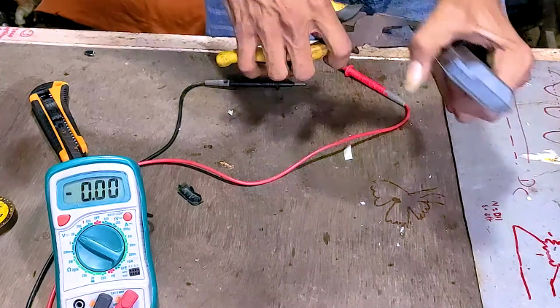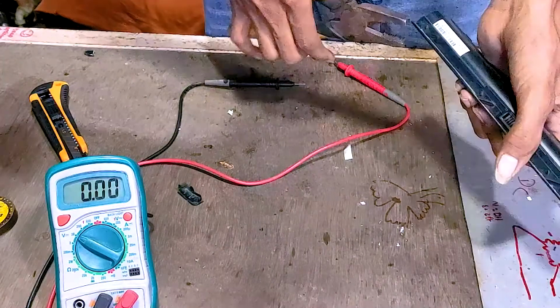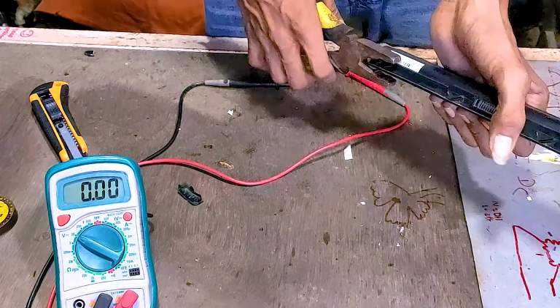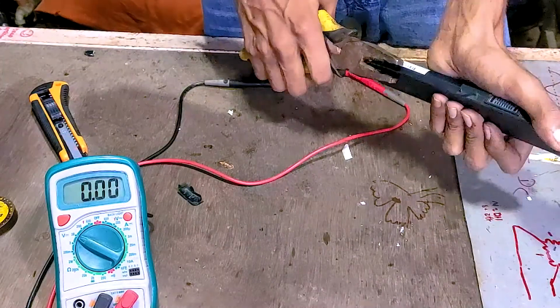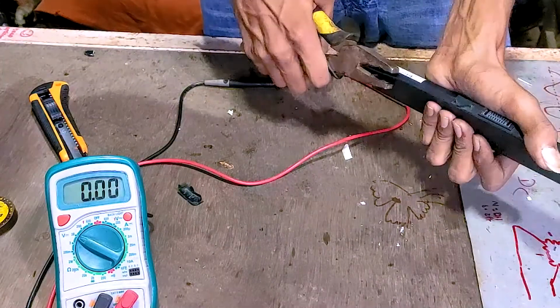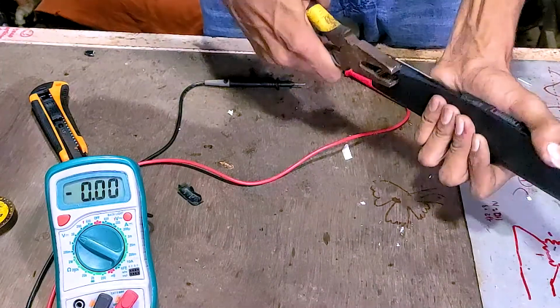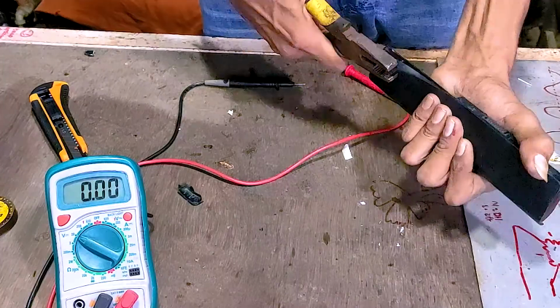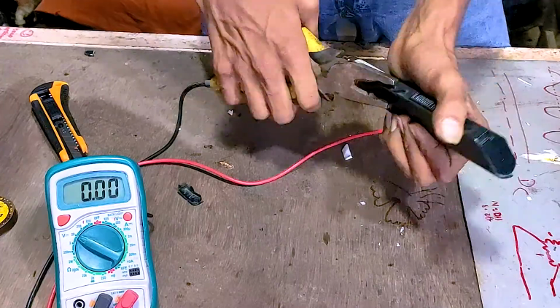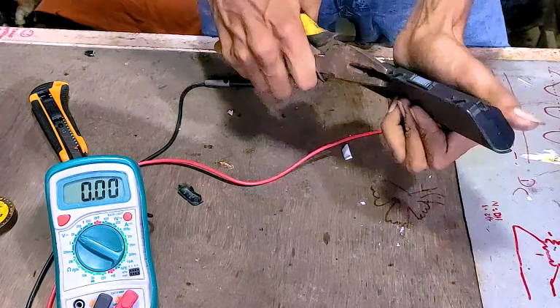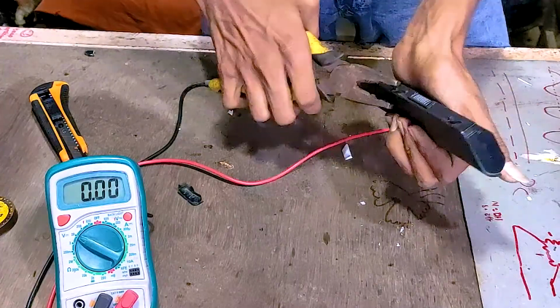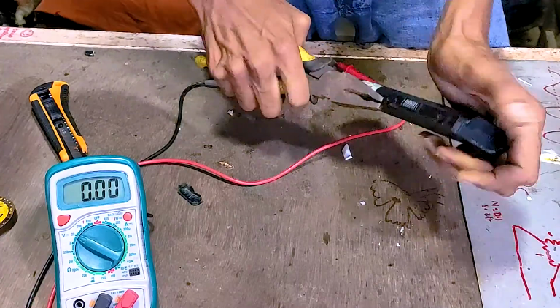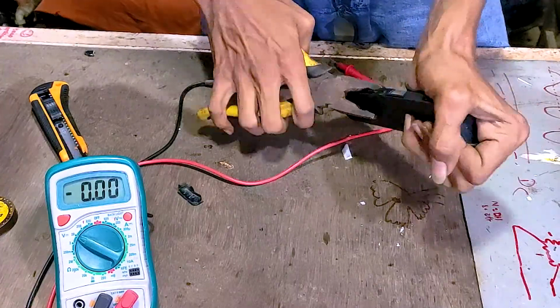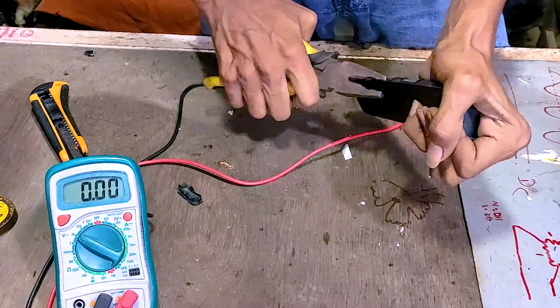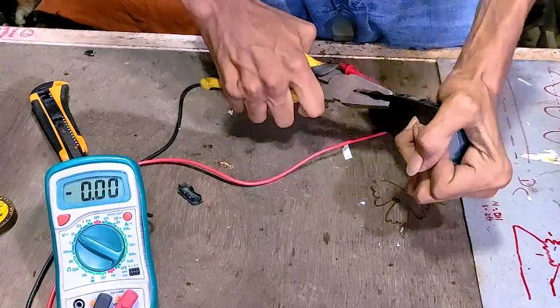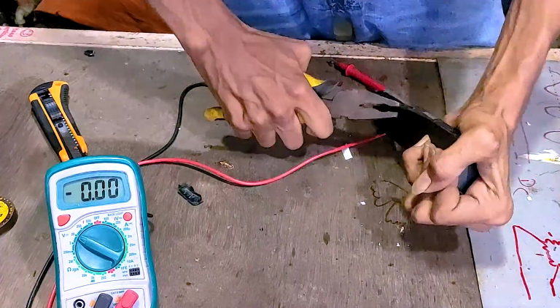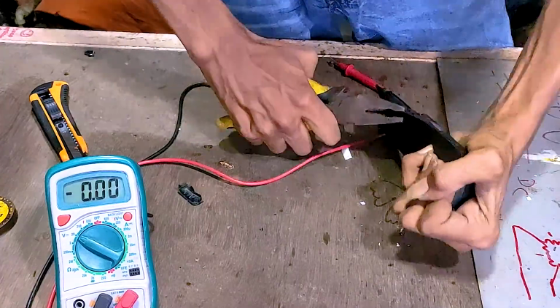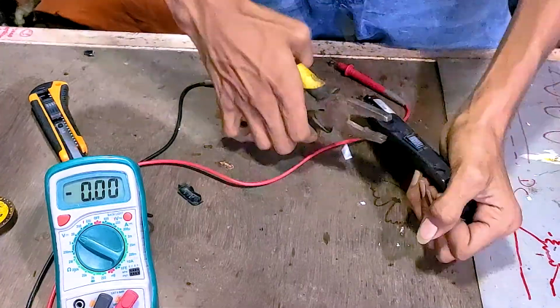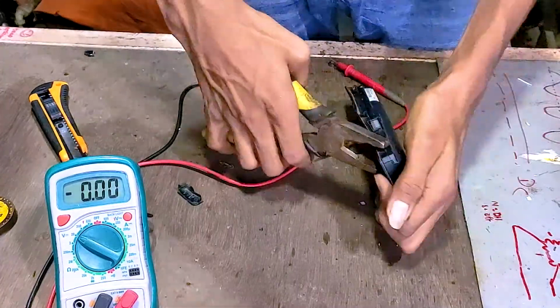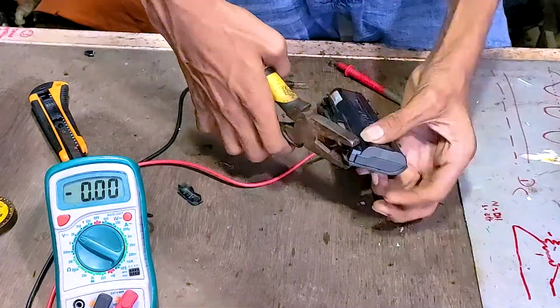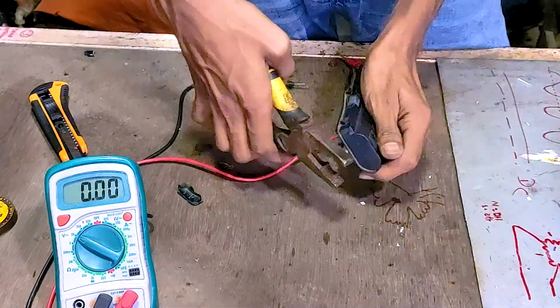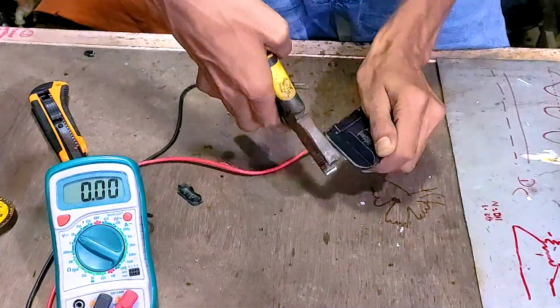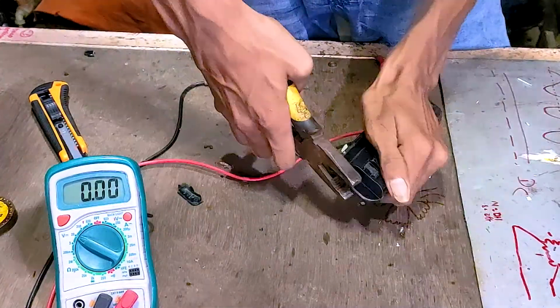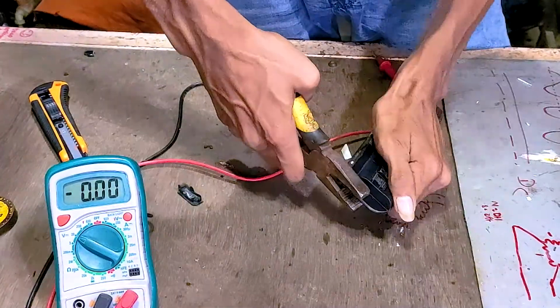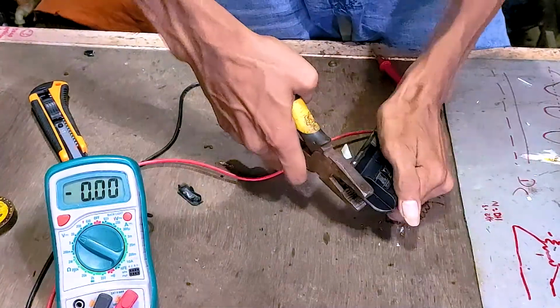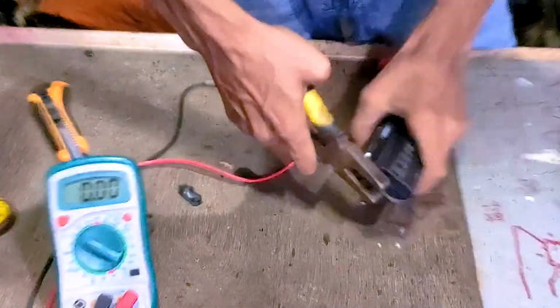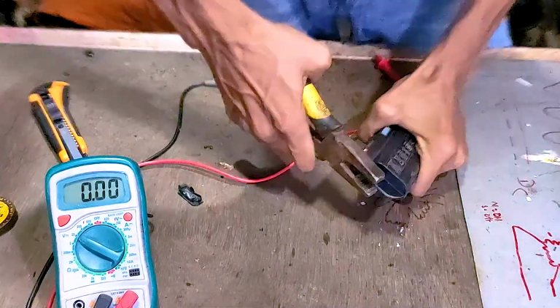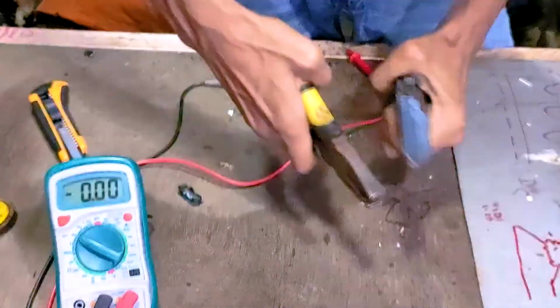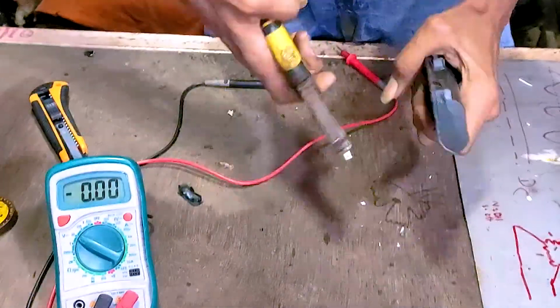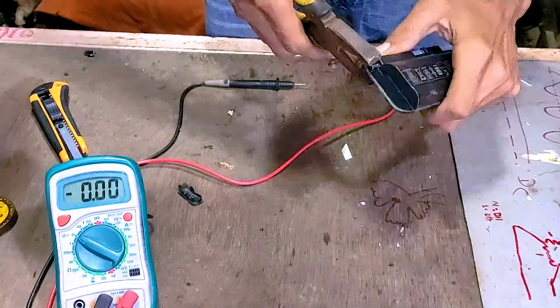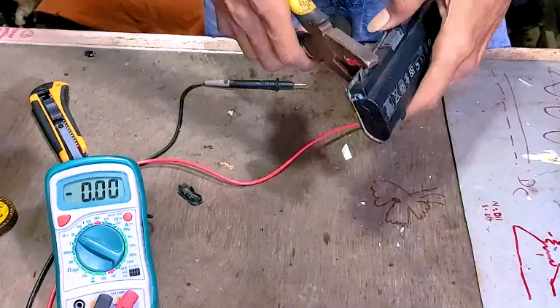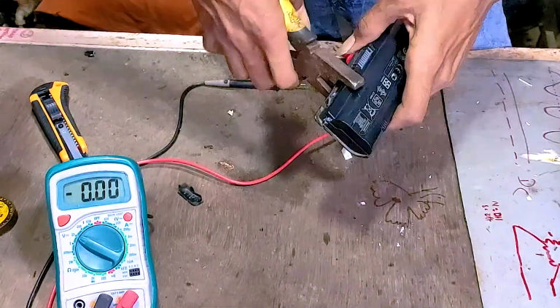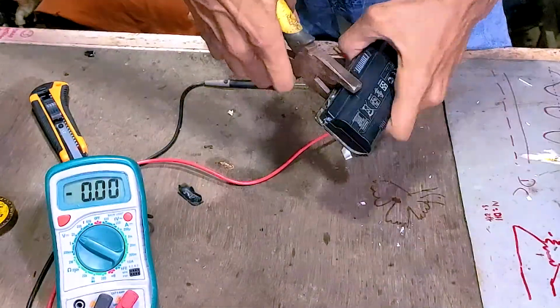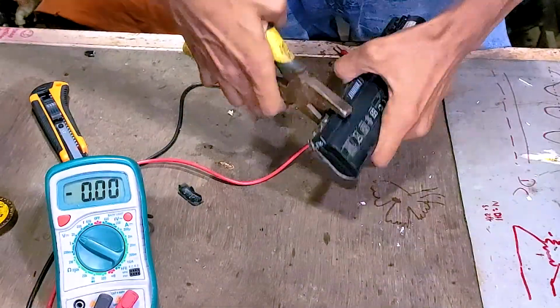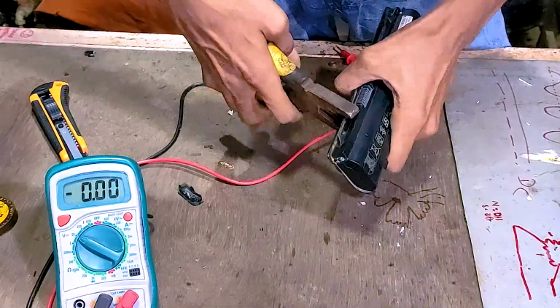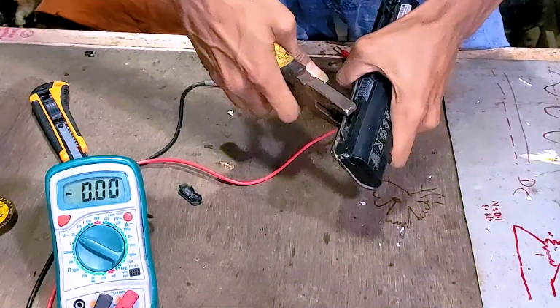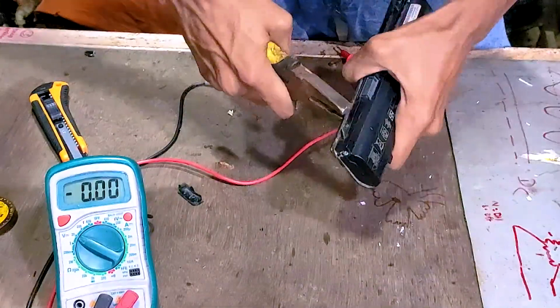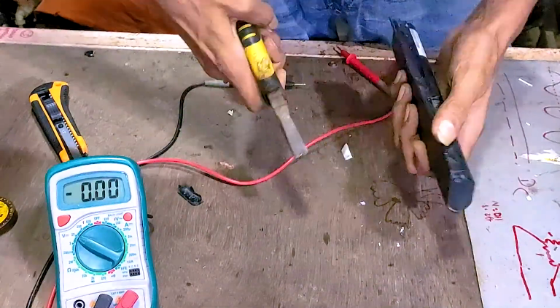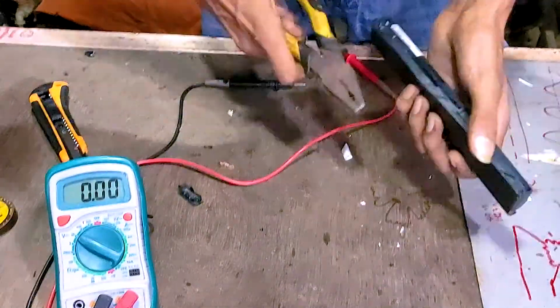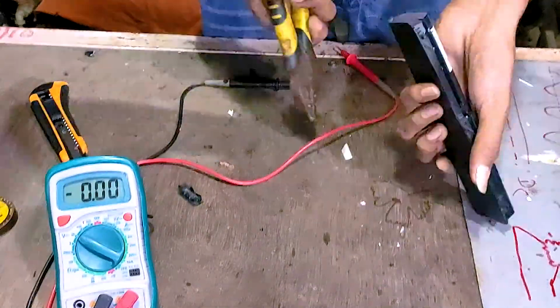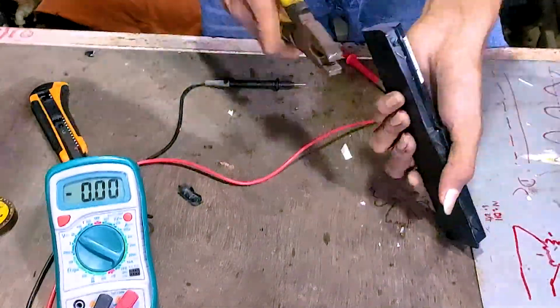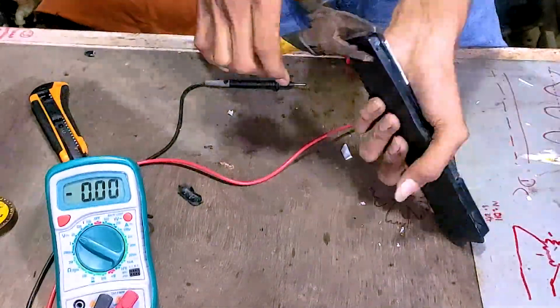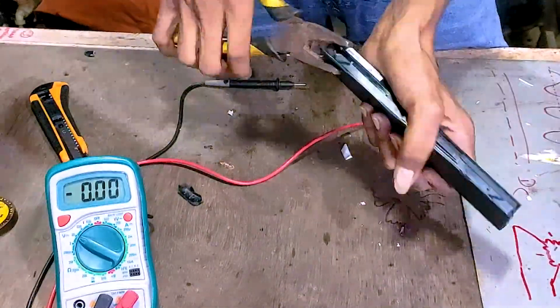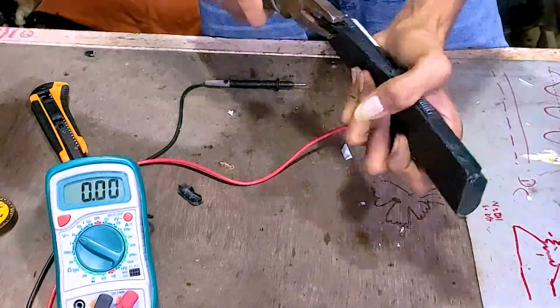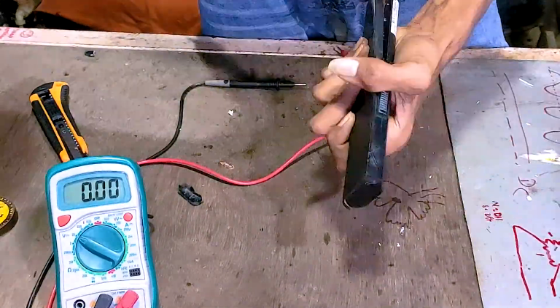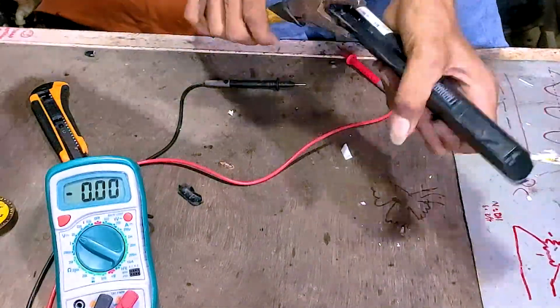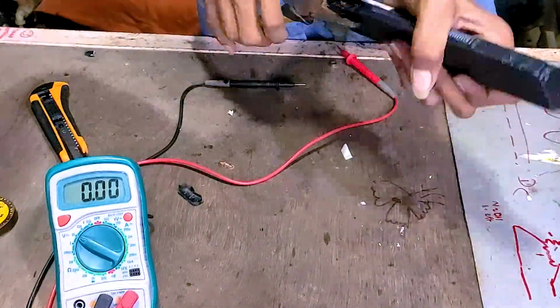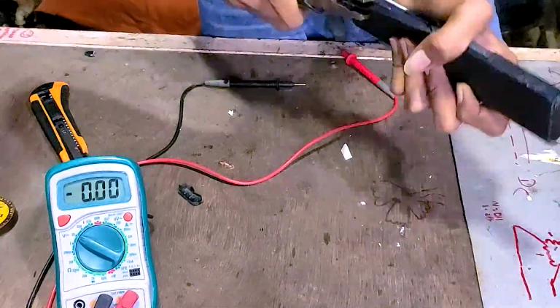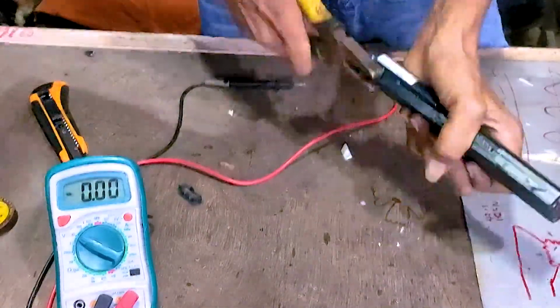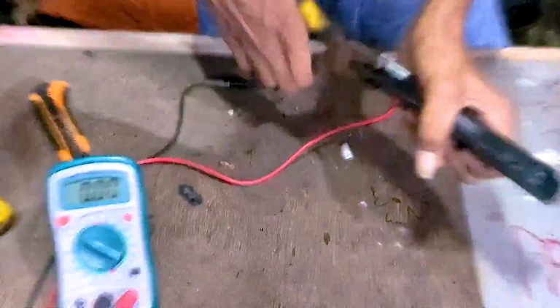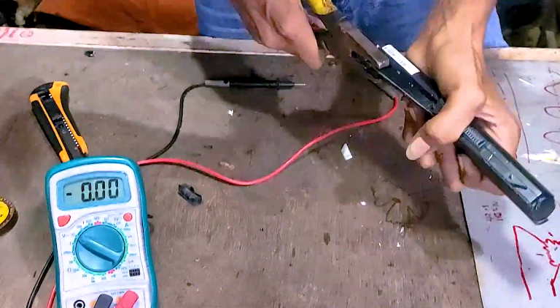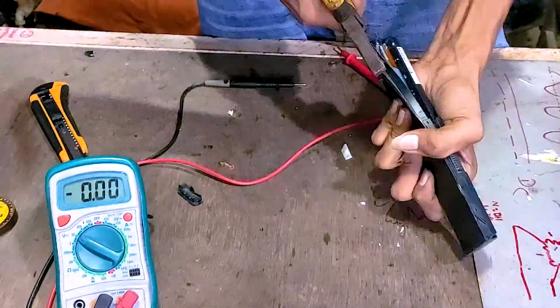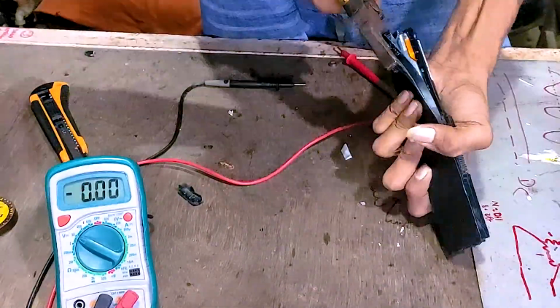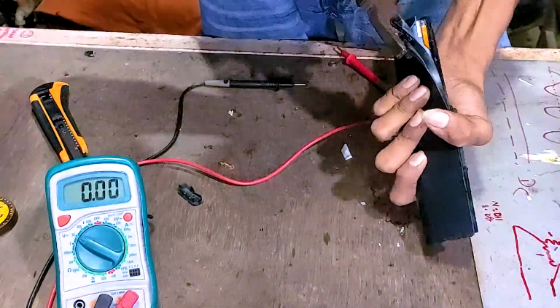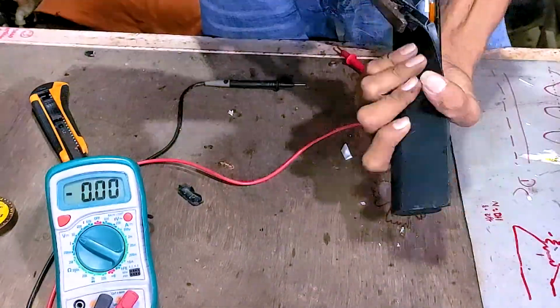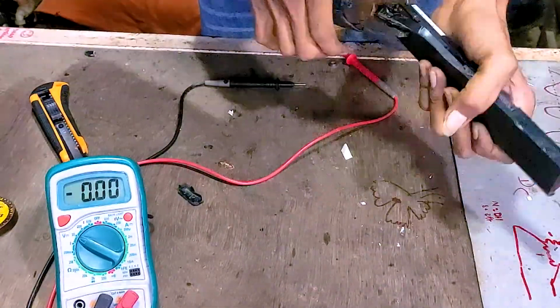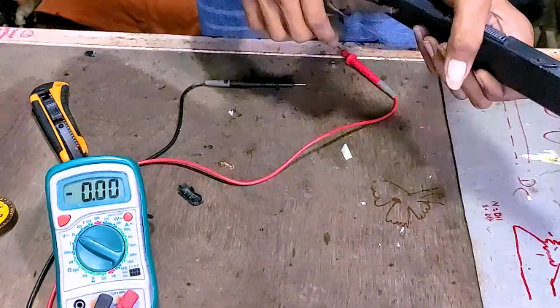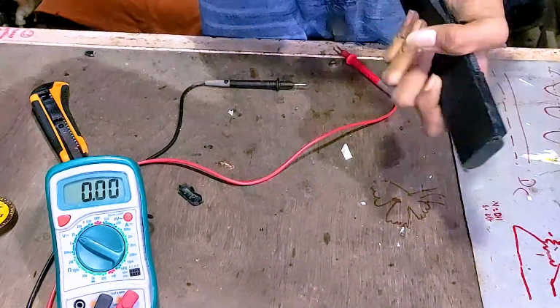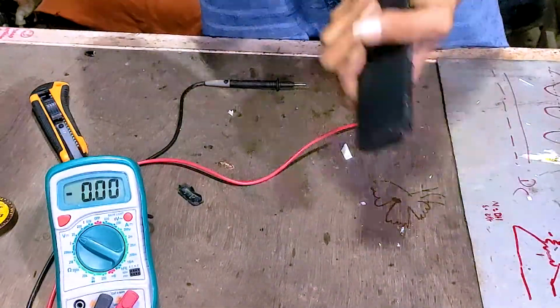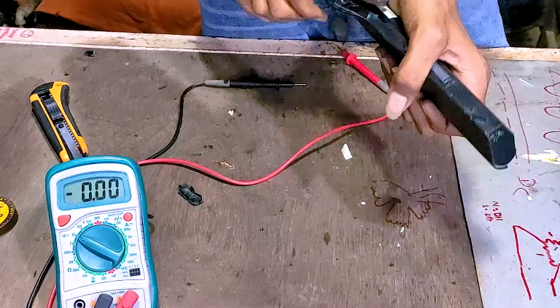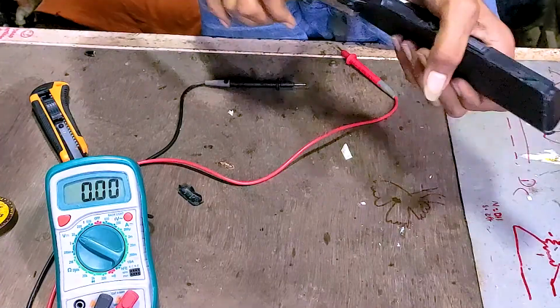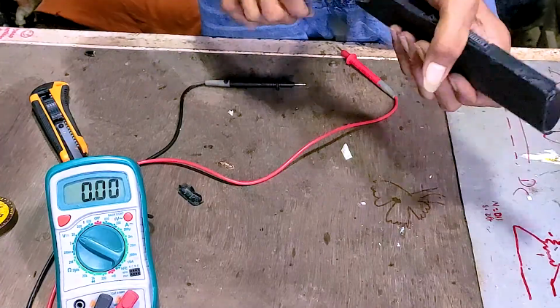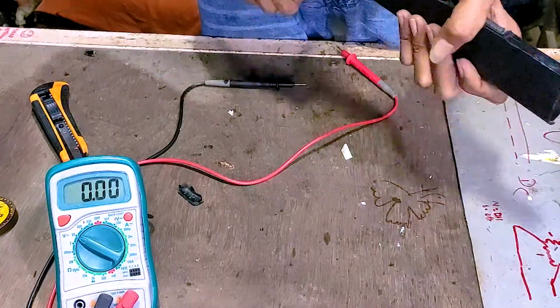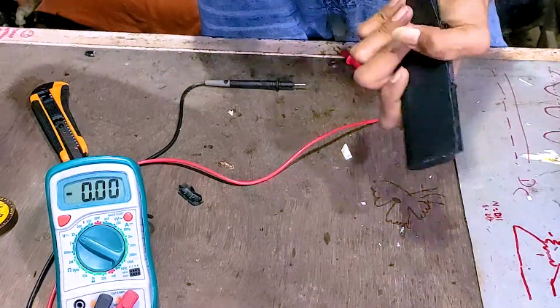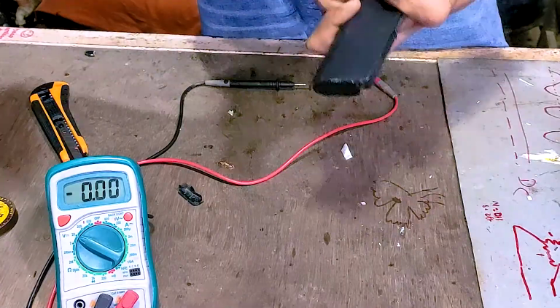The second step was to disassemble the batteries to get to the cells. You can easily do it with a pry tool and some muscle strength.